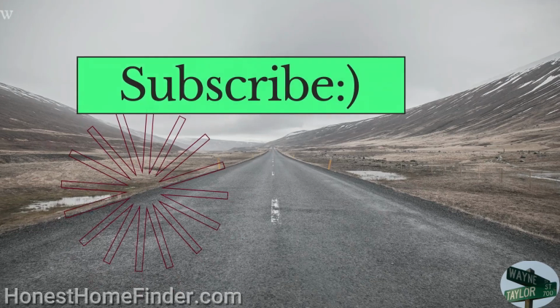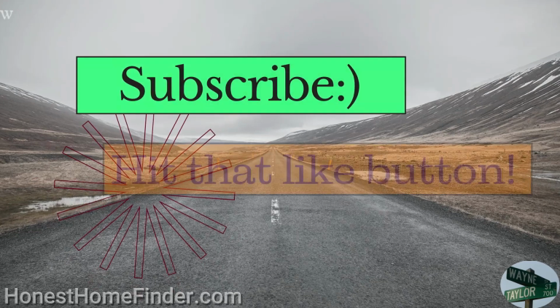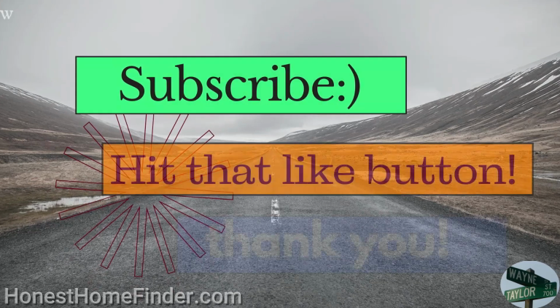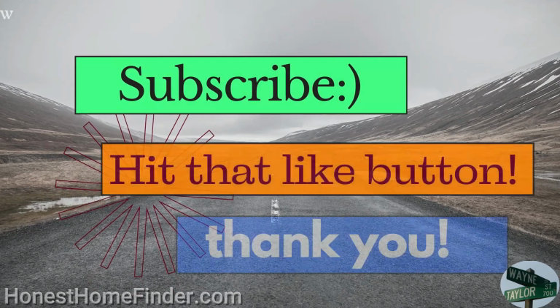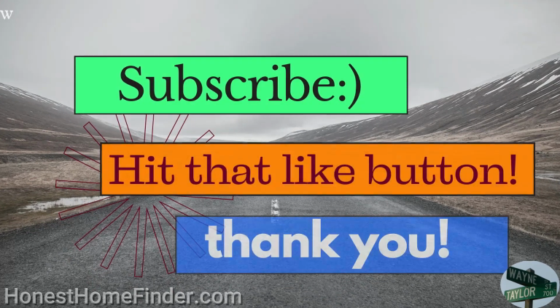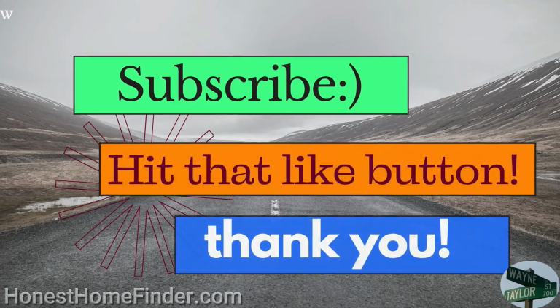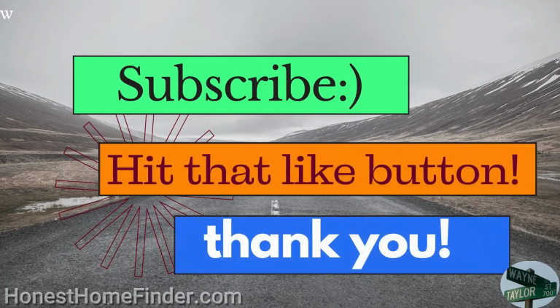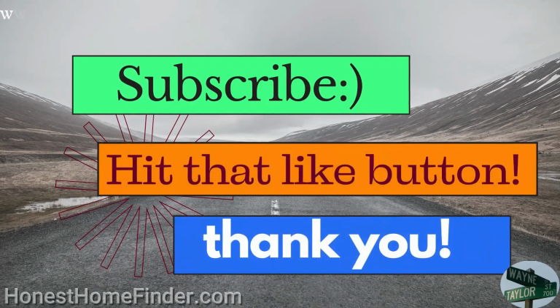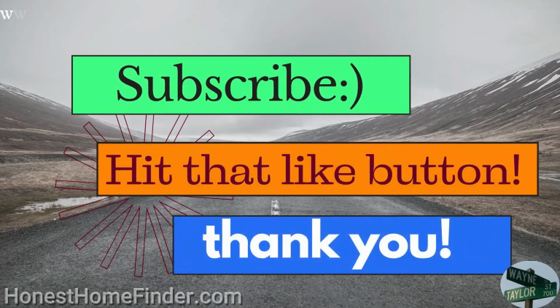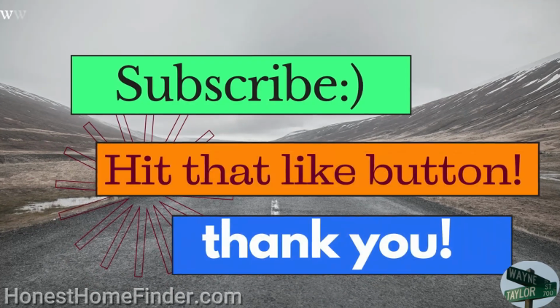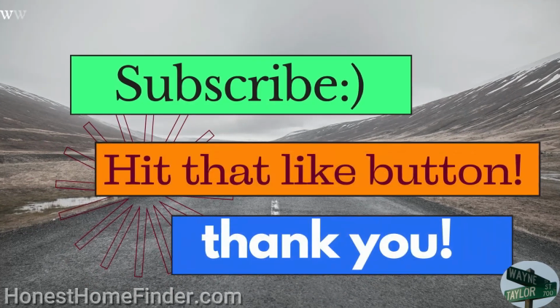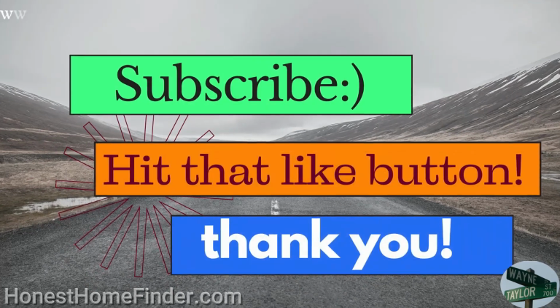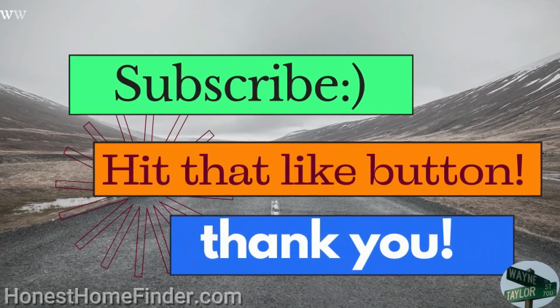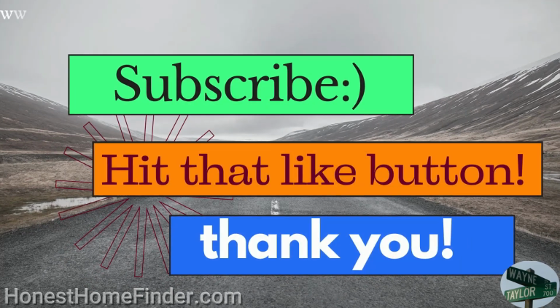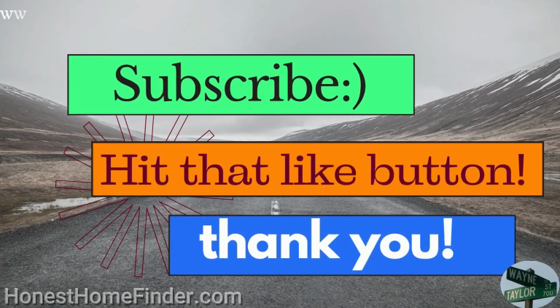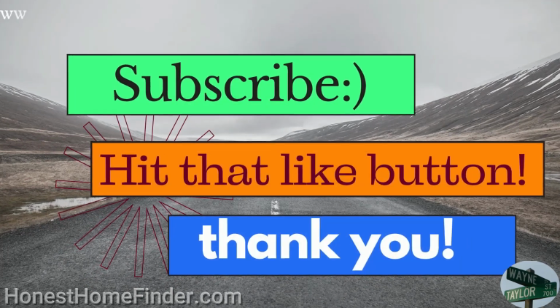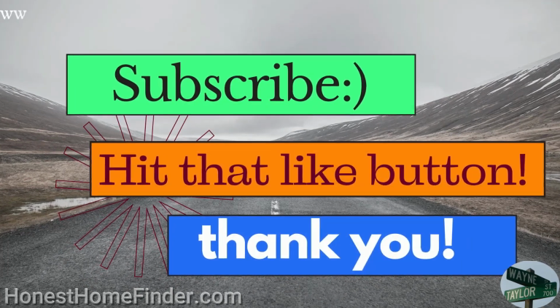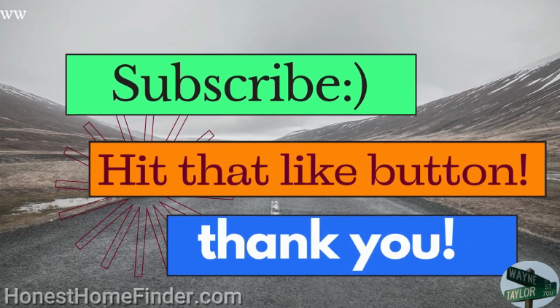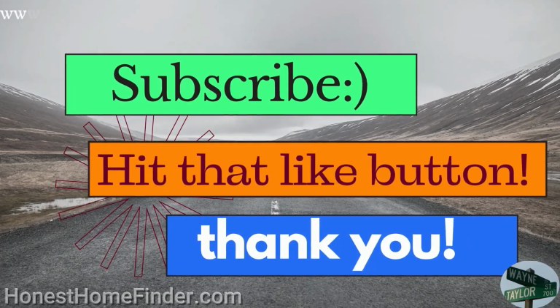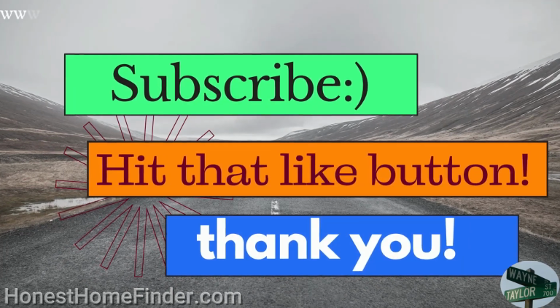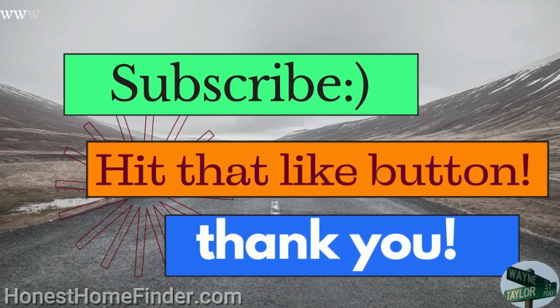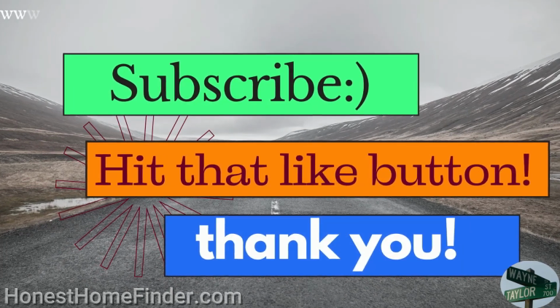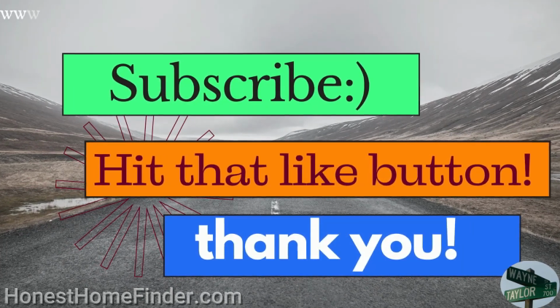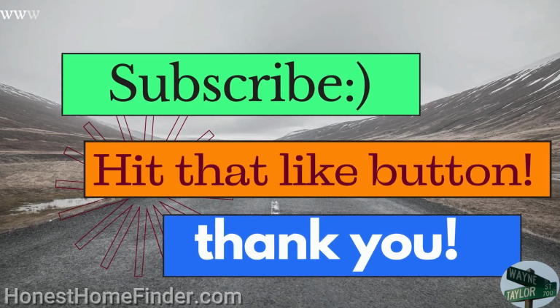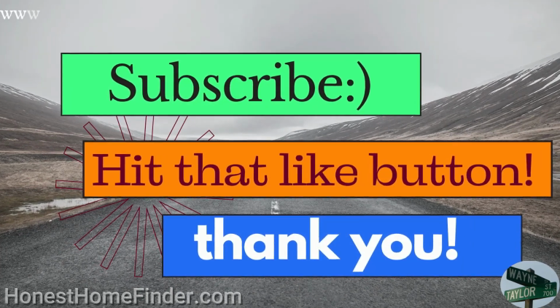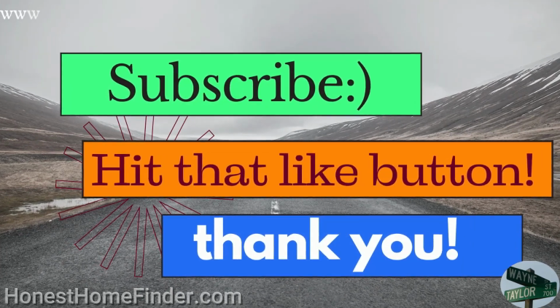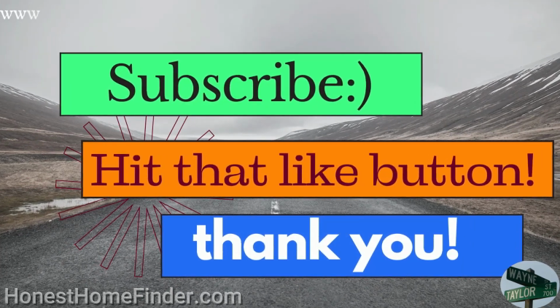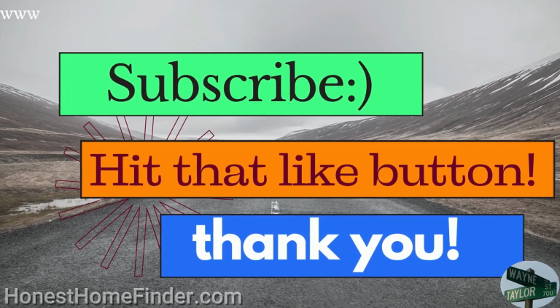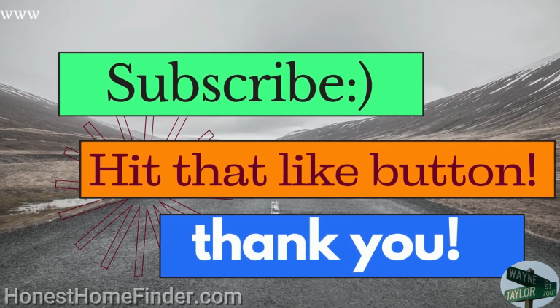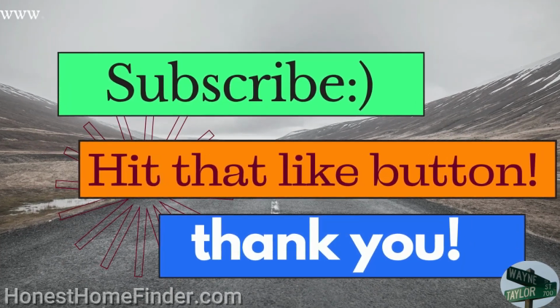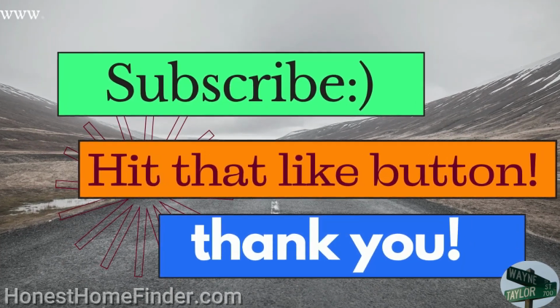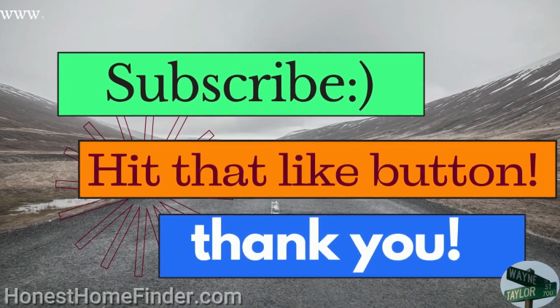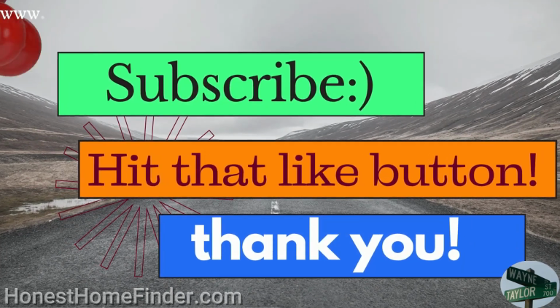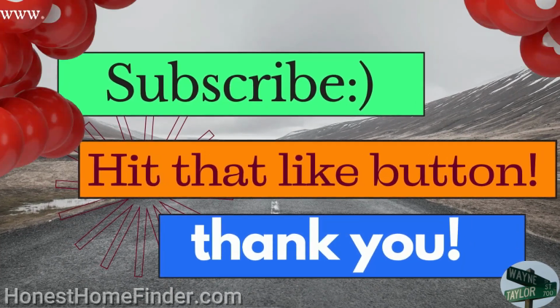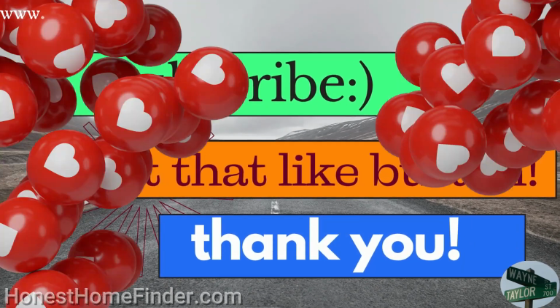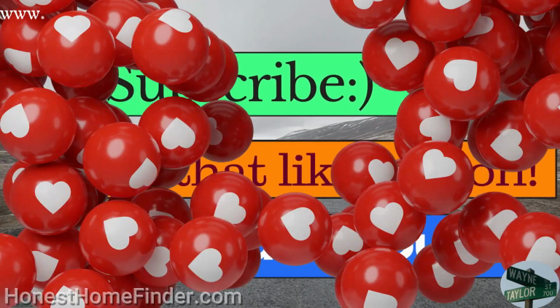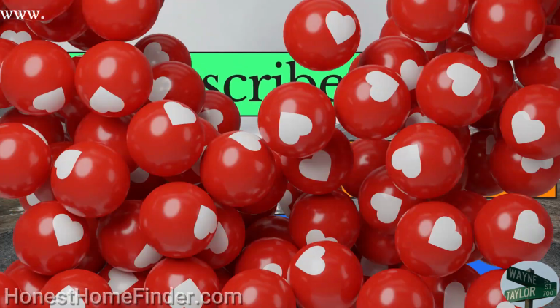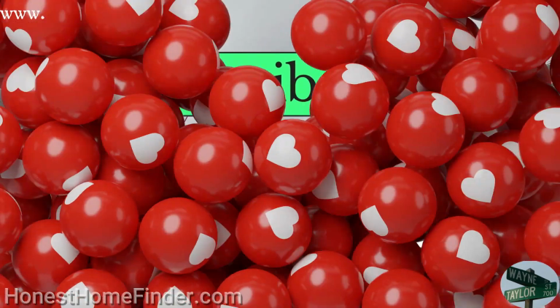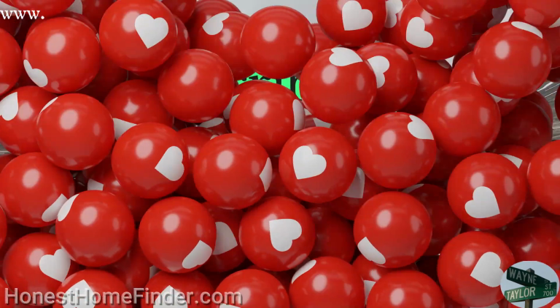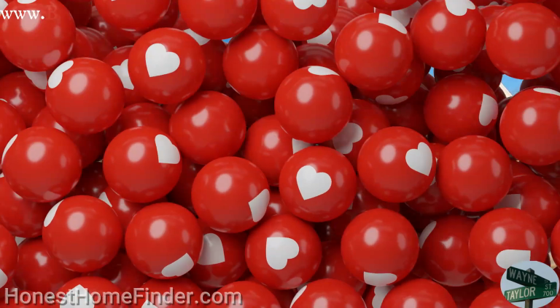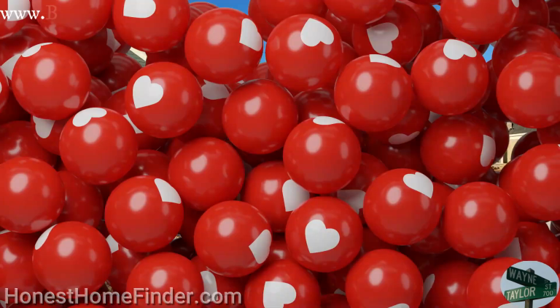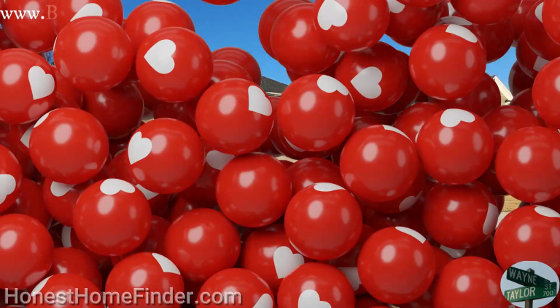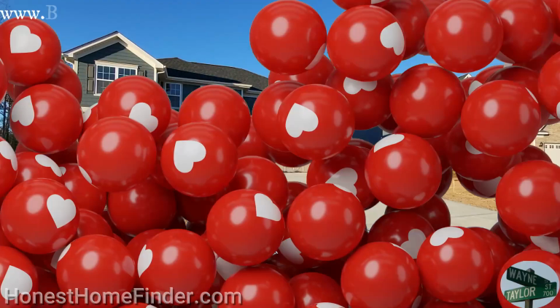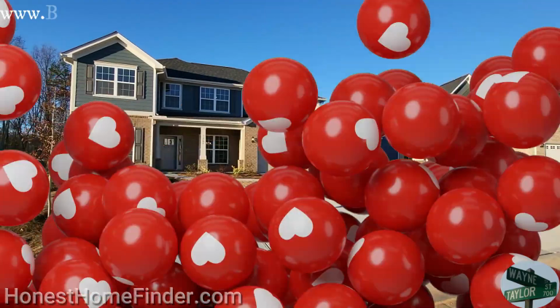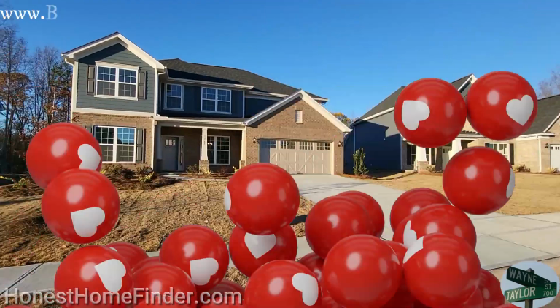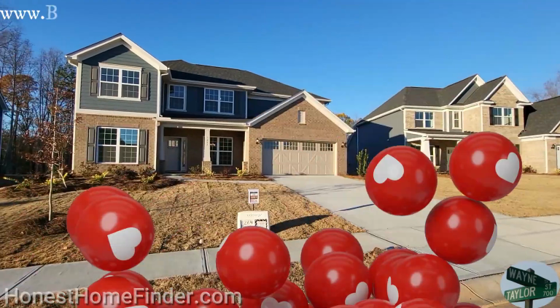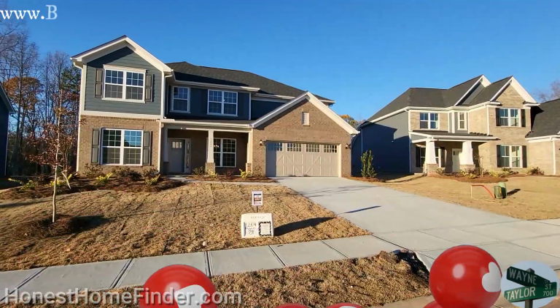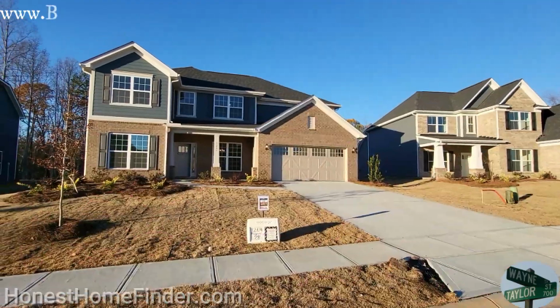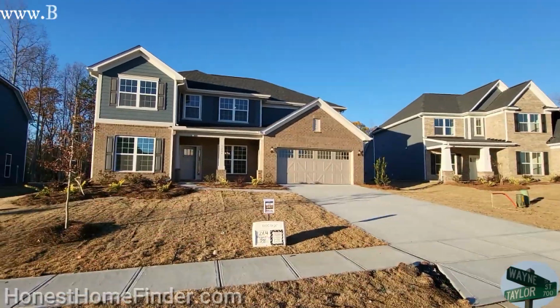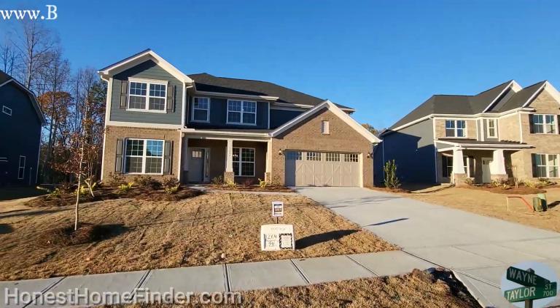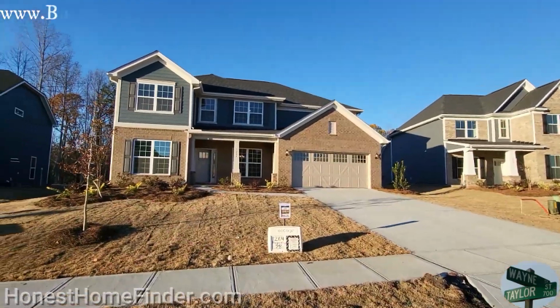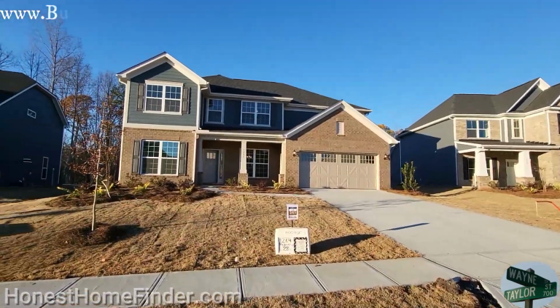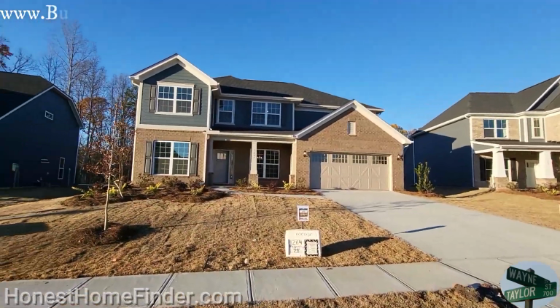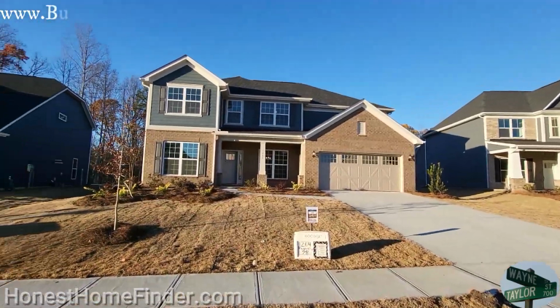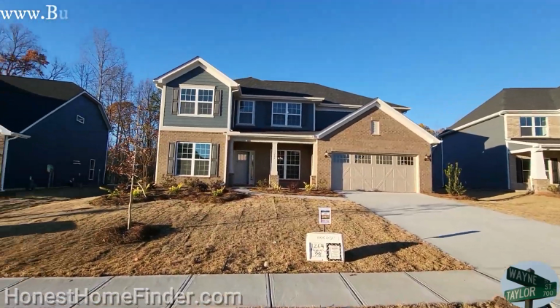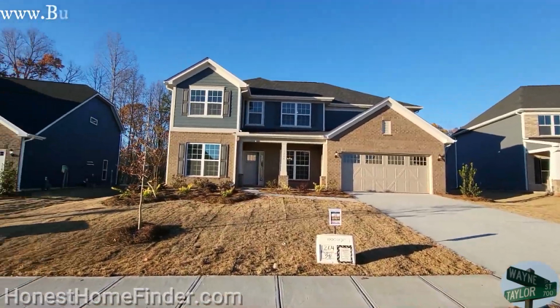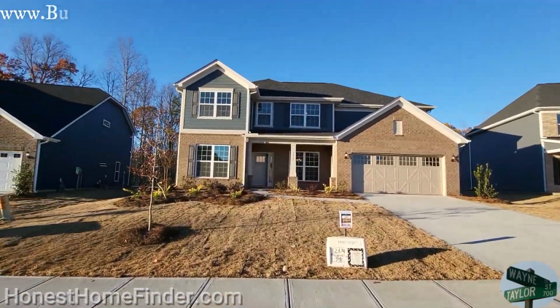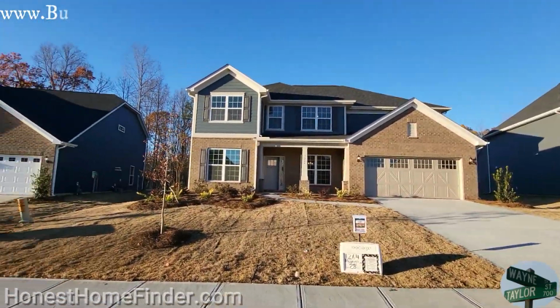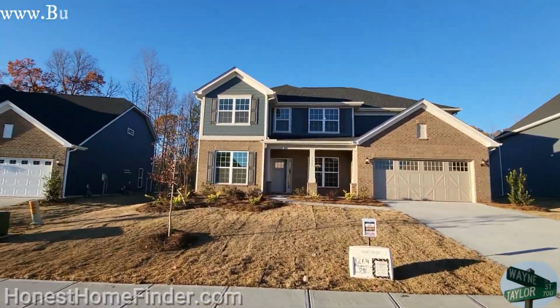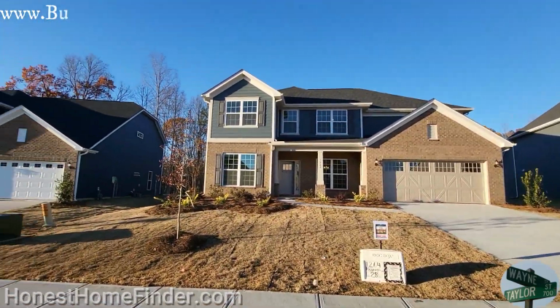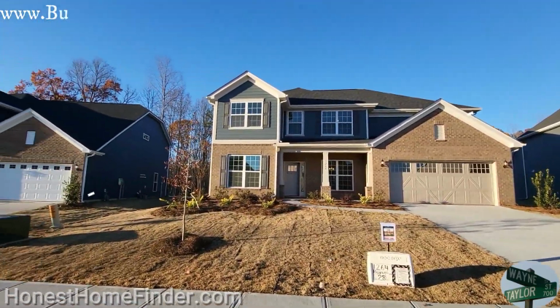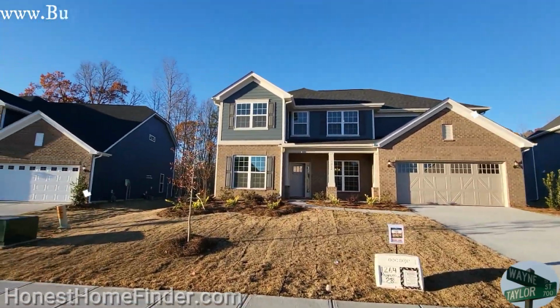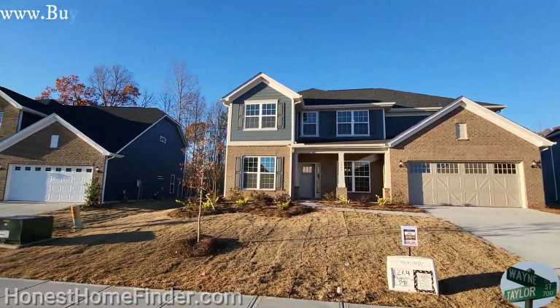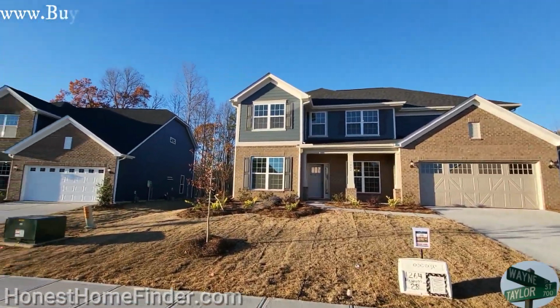I really appreciate it. Folks, Wayne Taylor, Honest Home Finder.